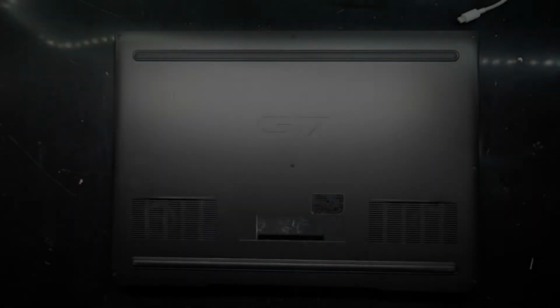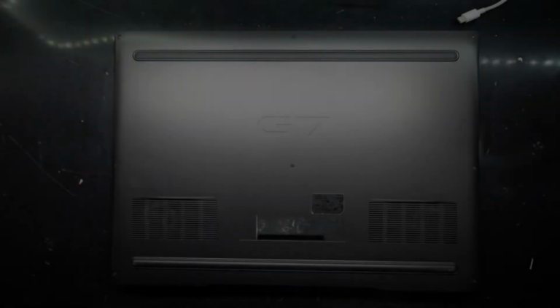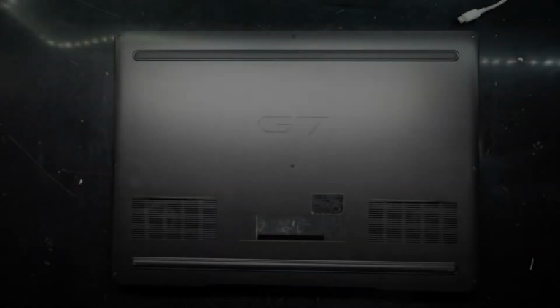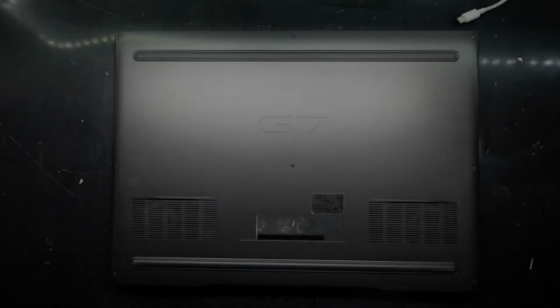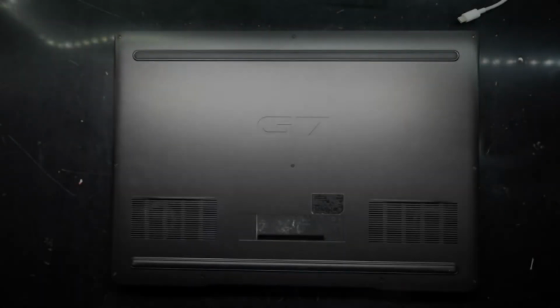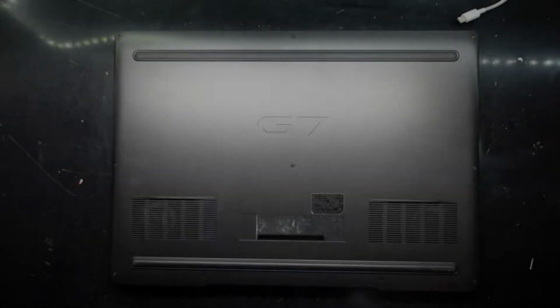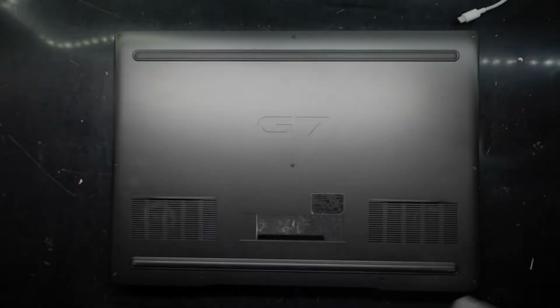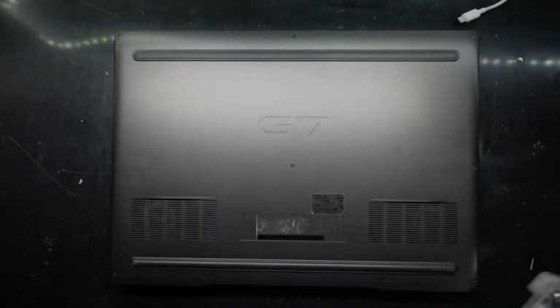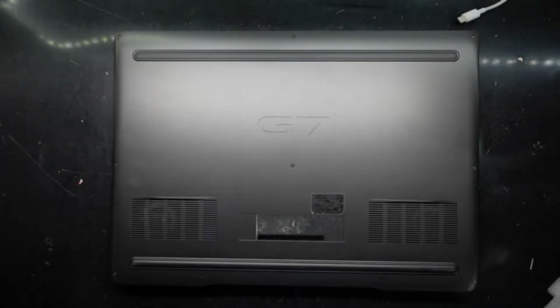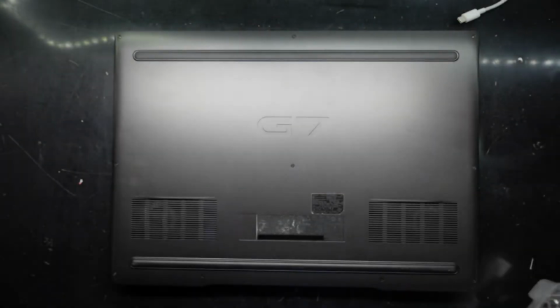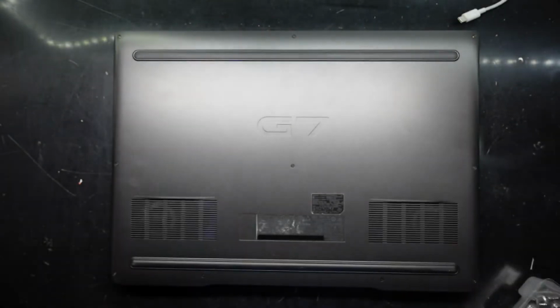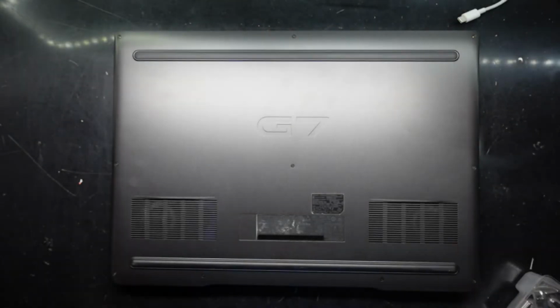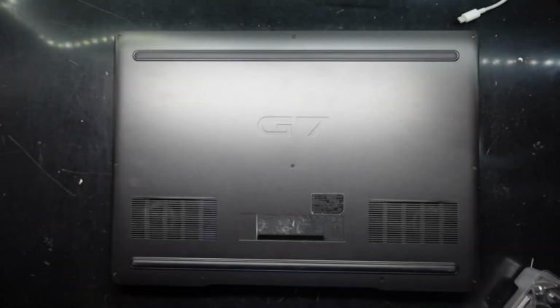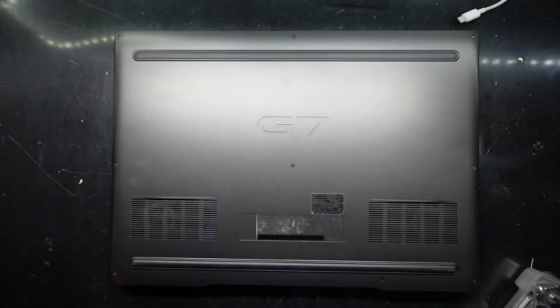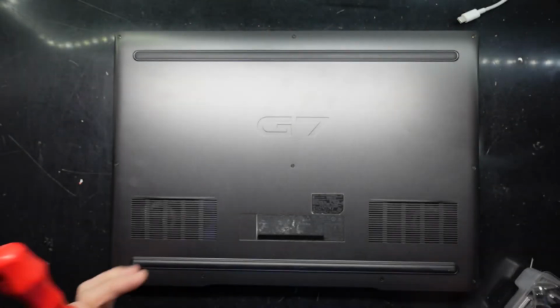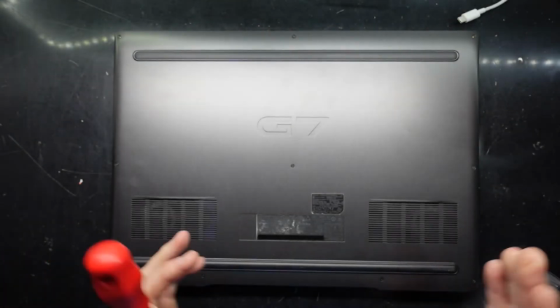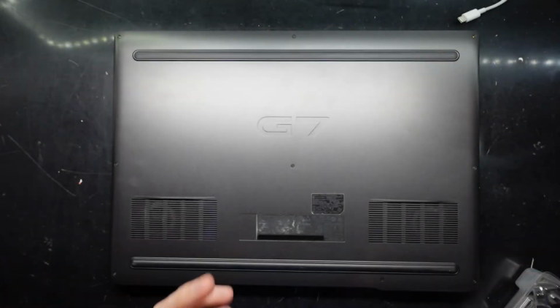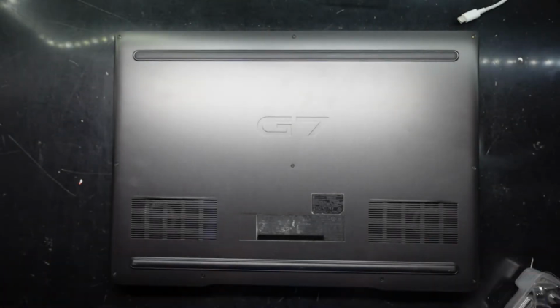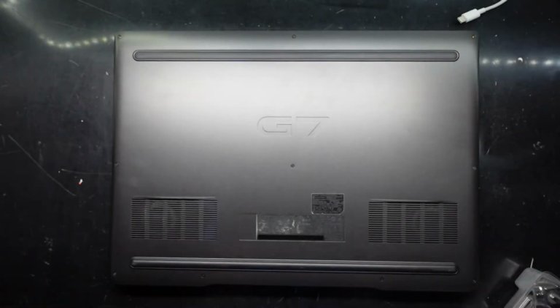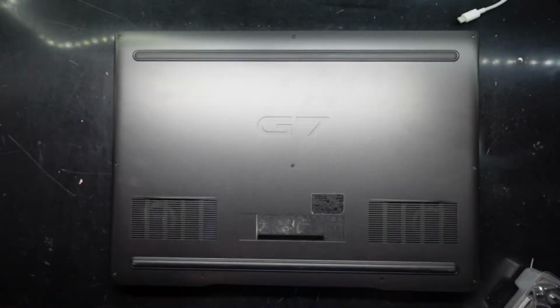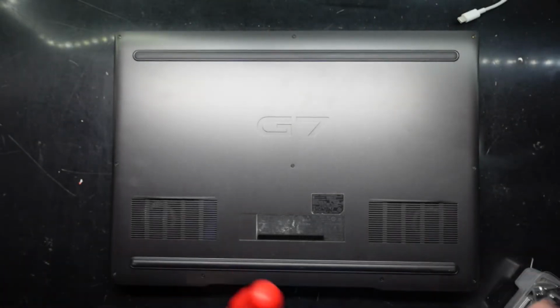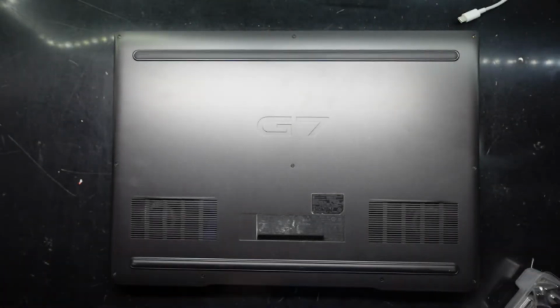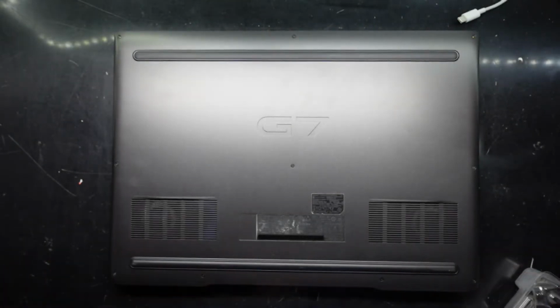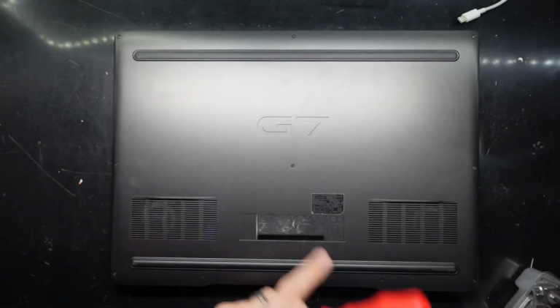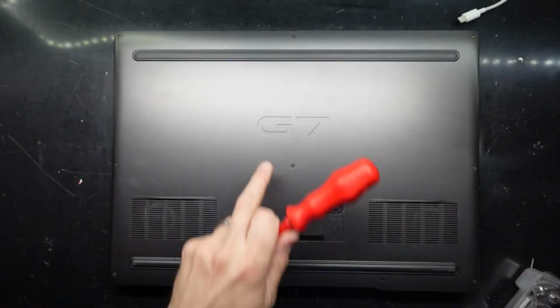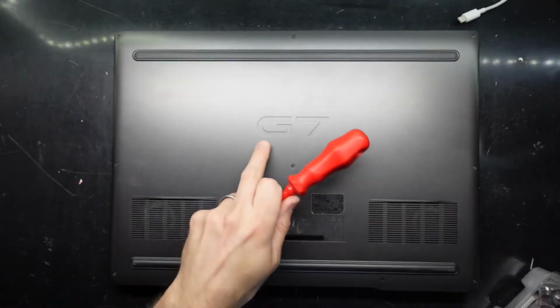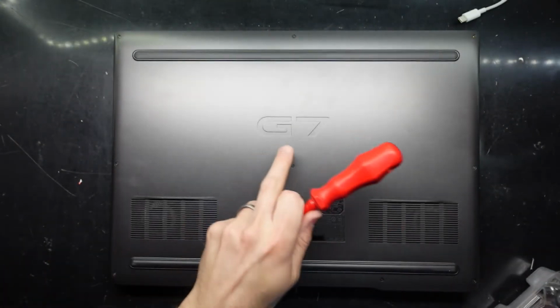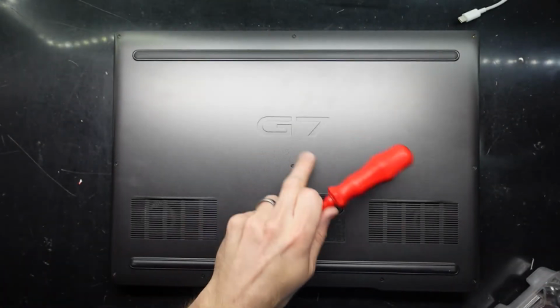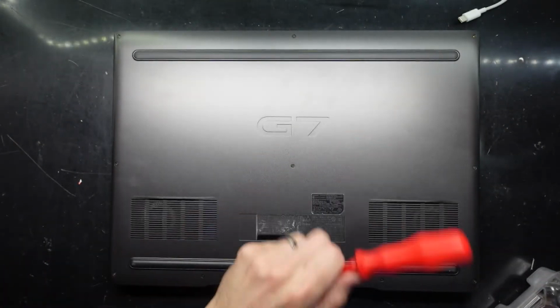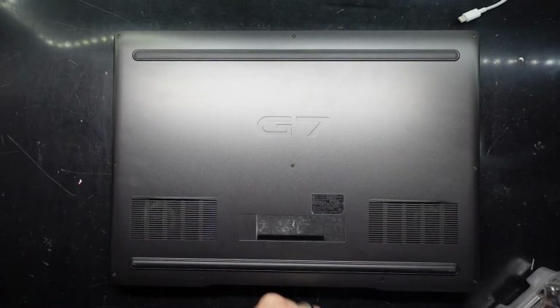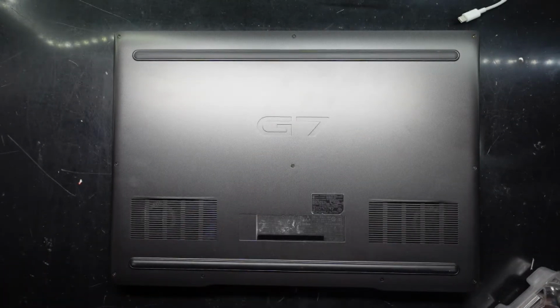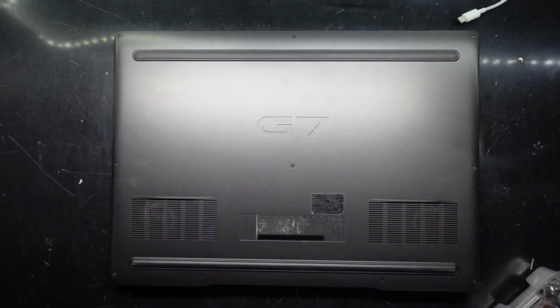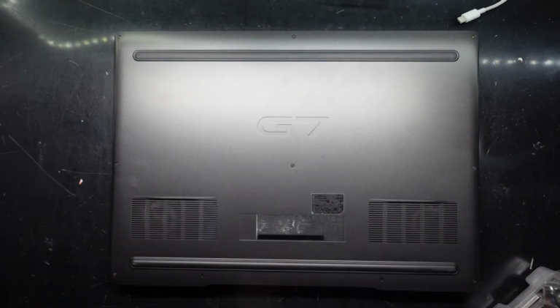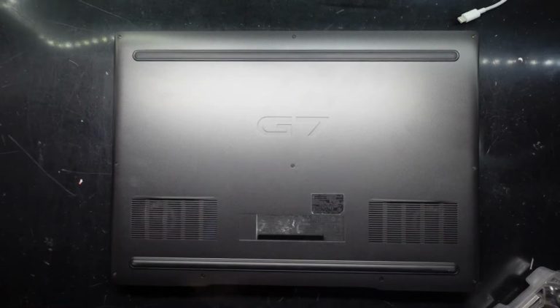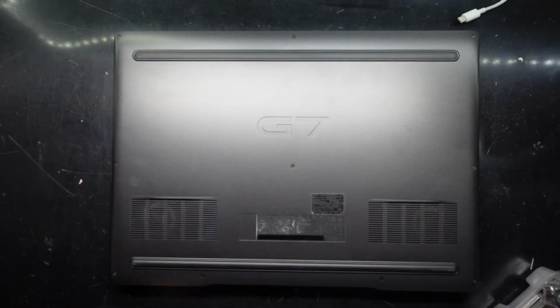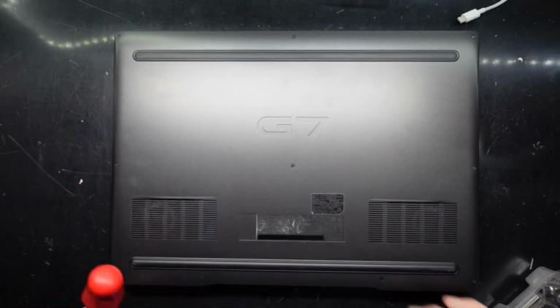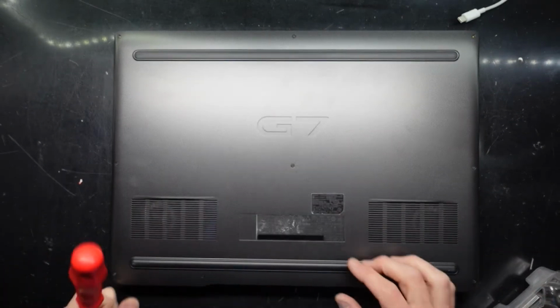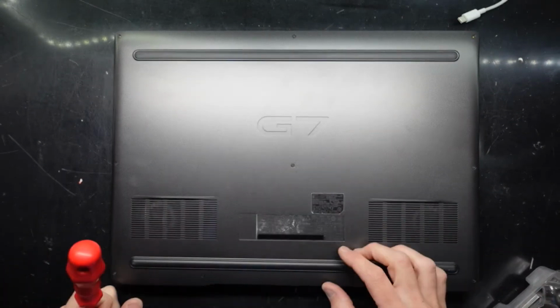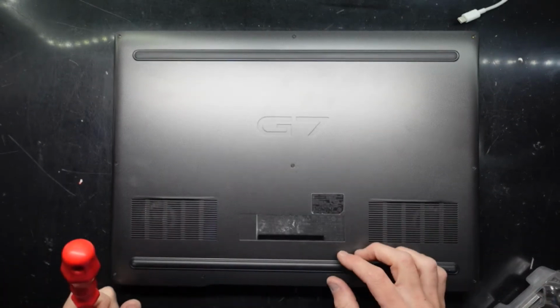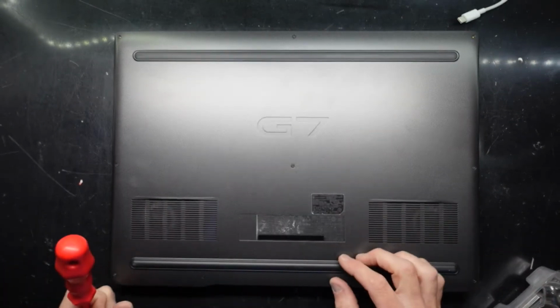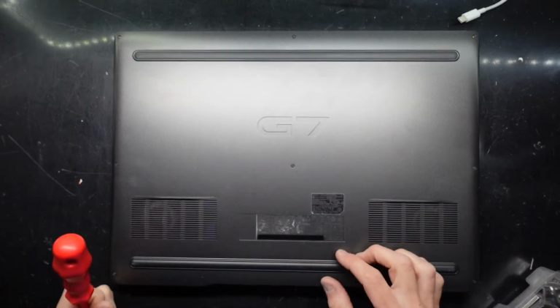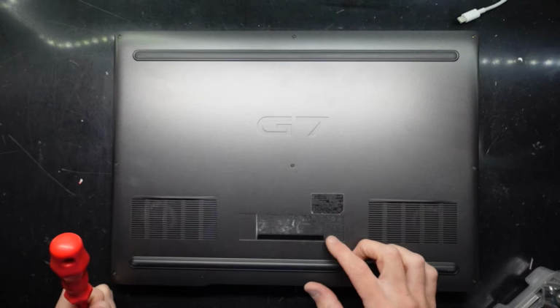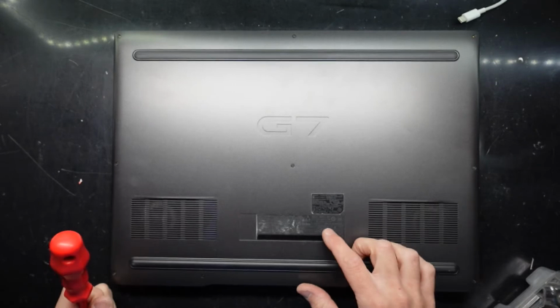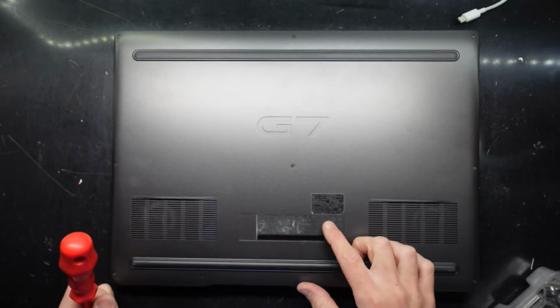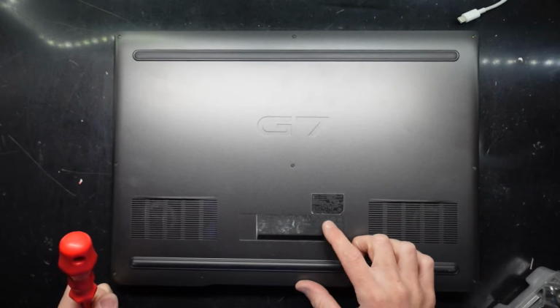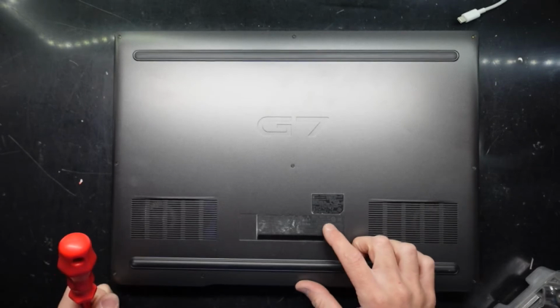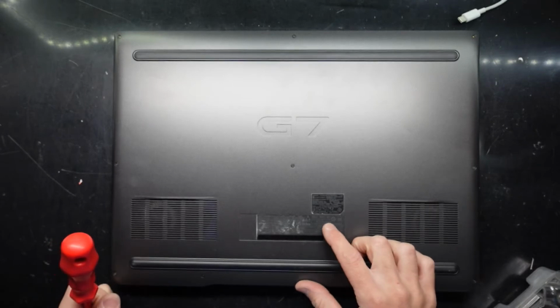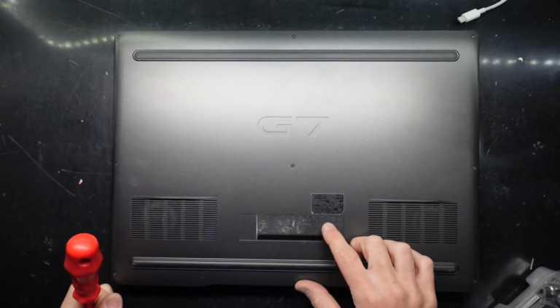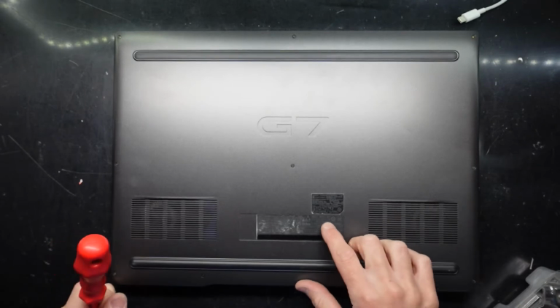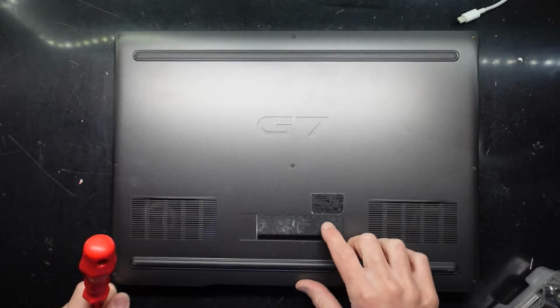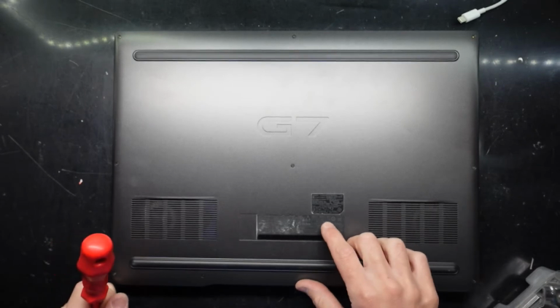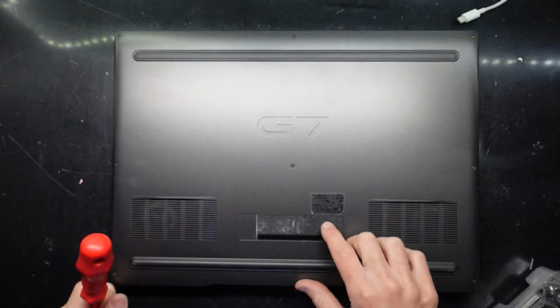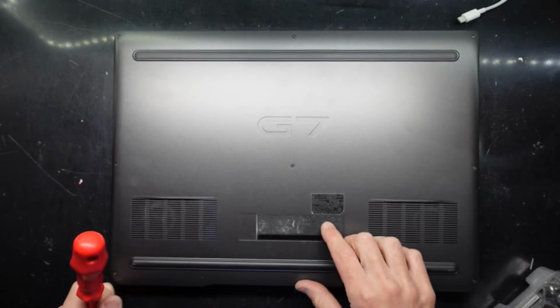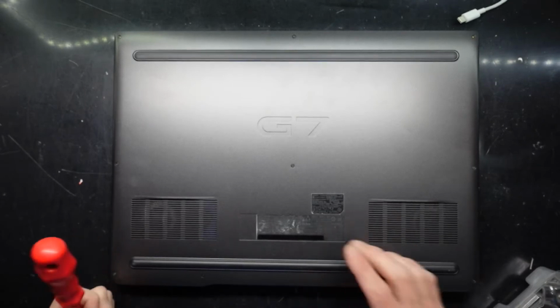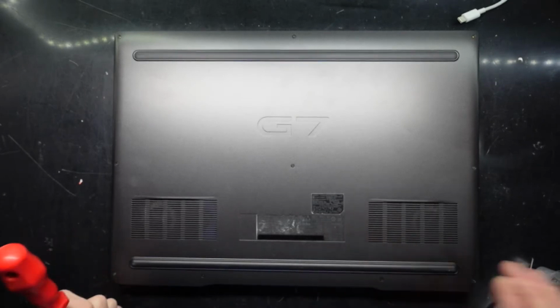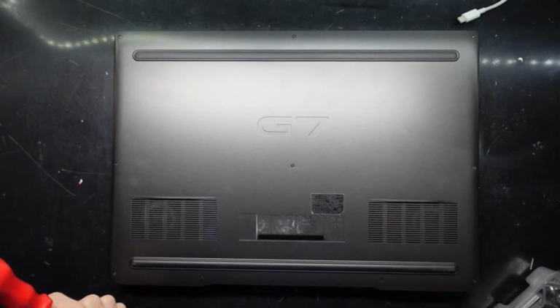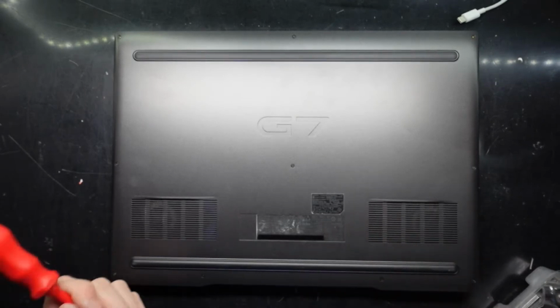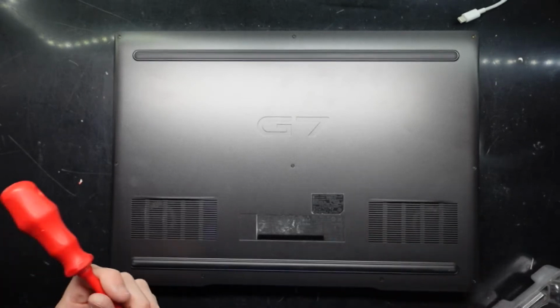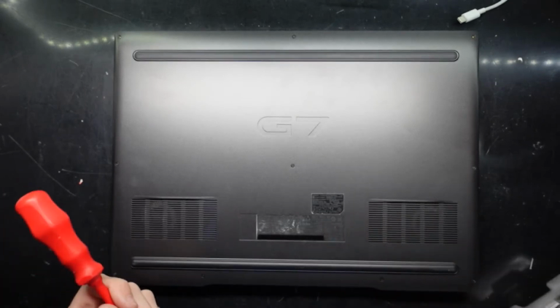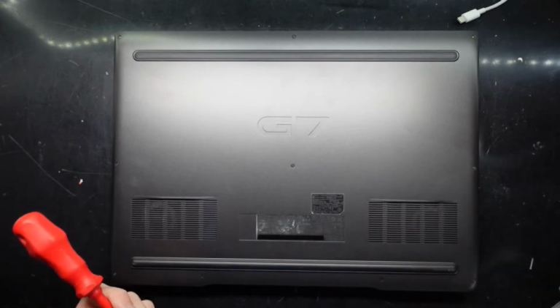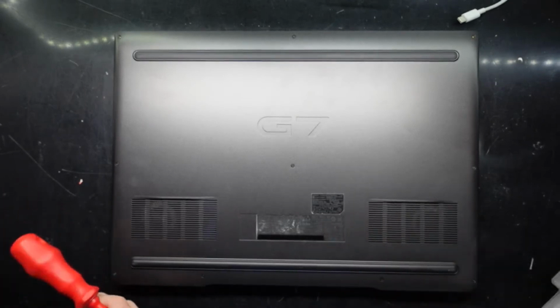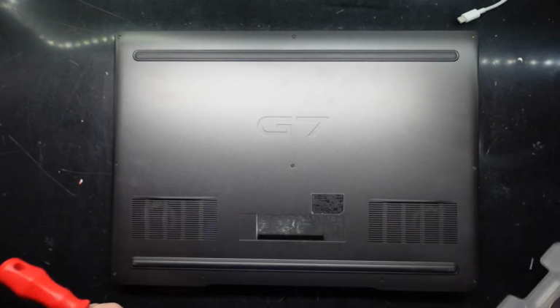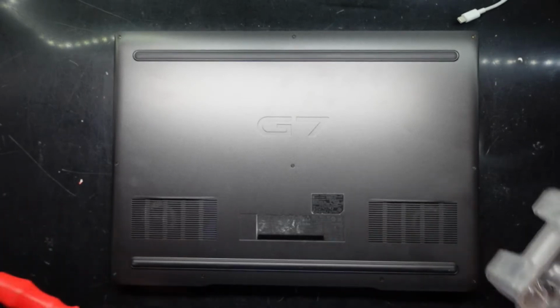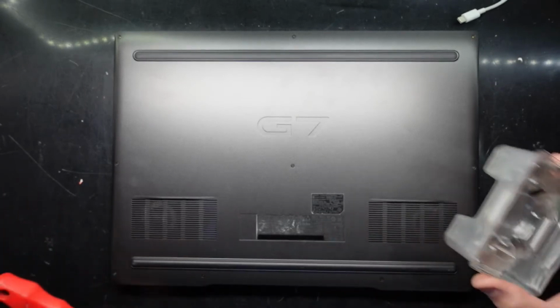G'day! In today's video I'm opening up a Dell G7 — this one is the Dell G7 7790, which is written down here.